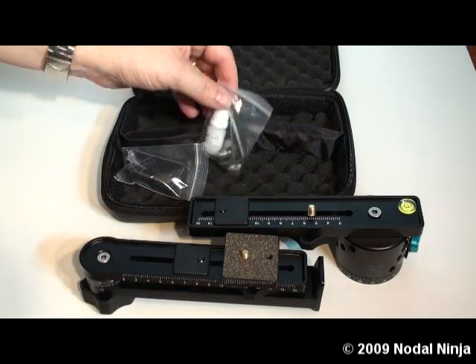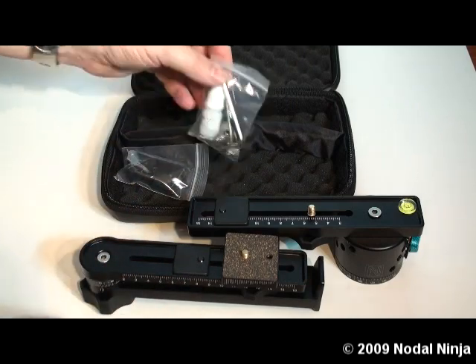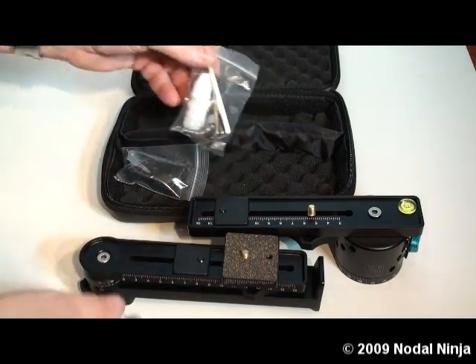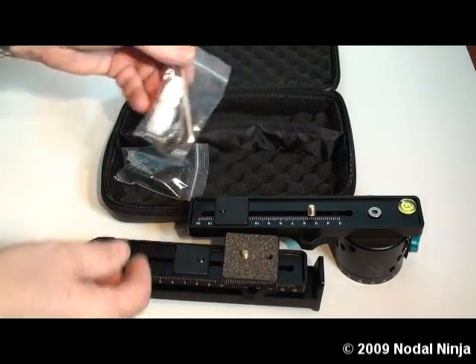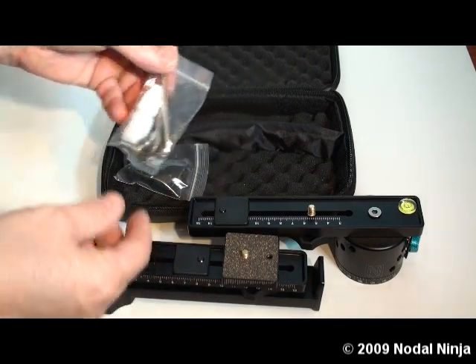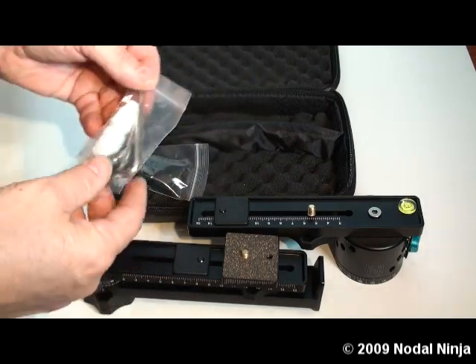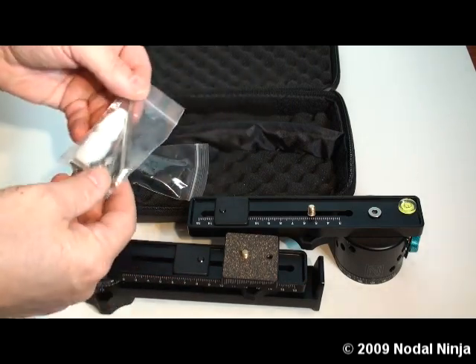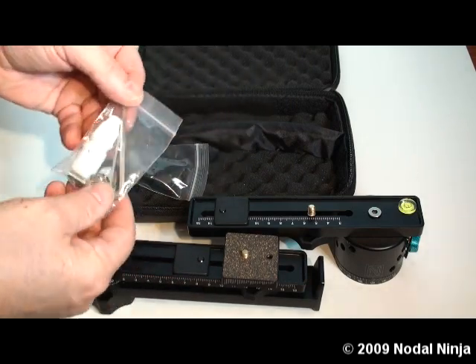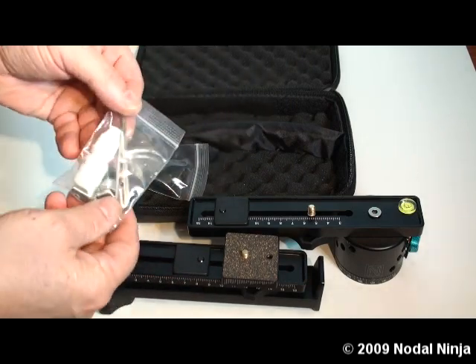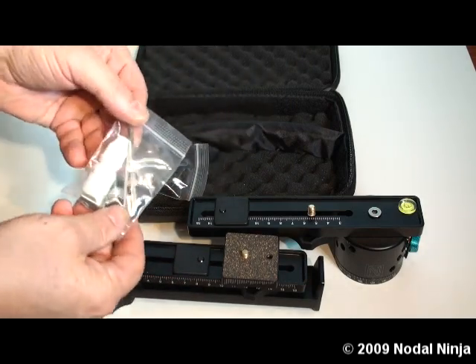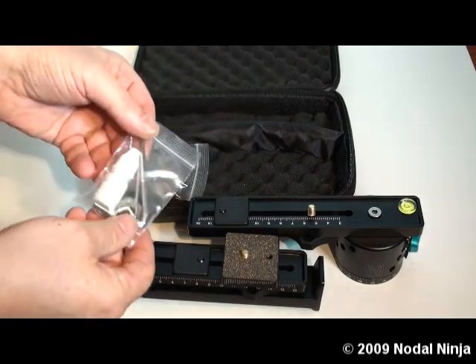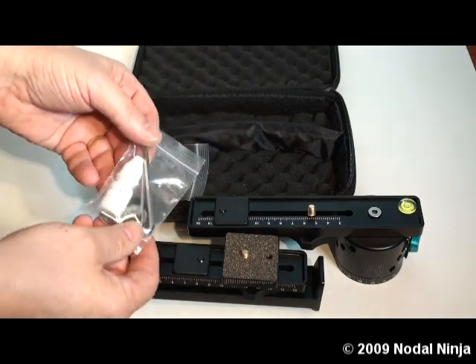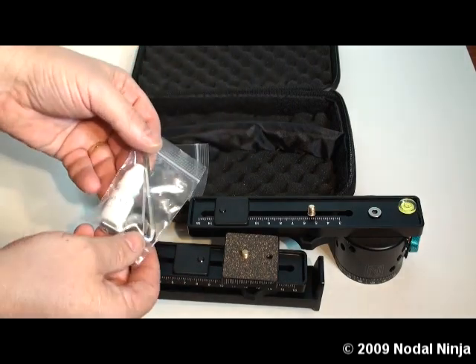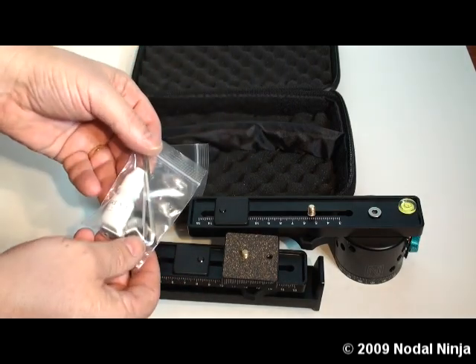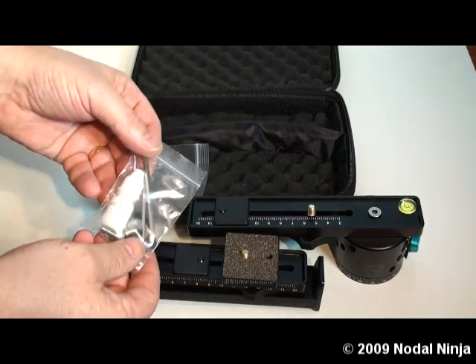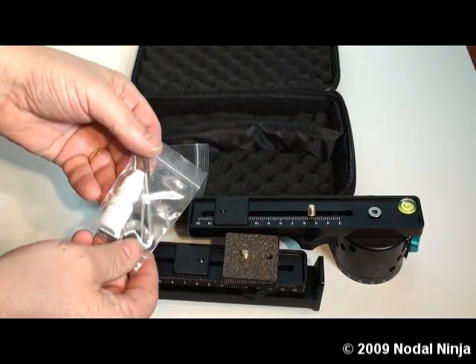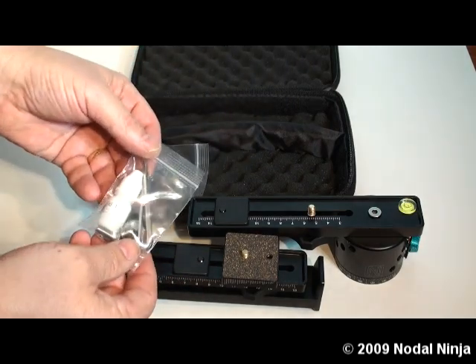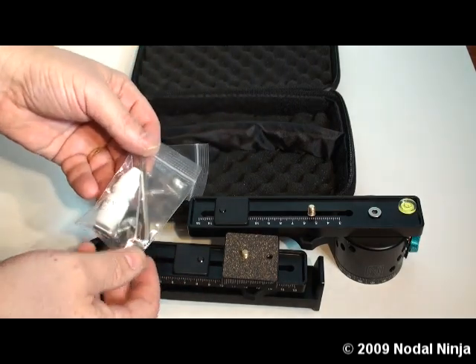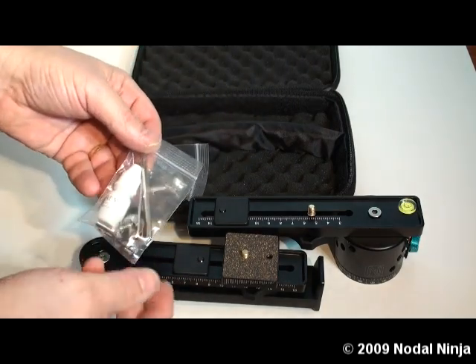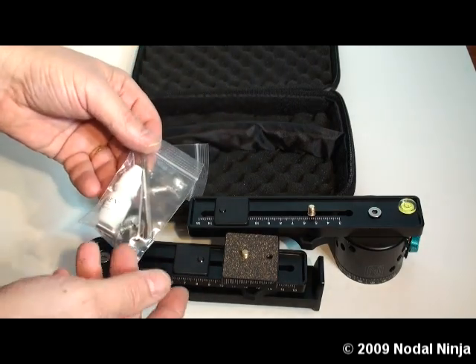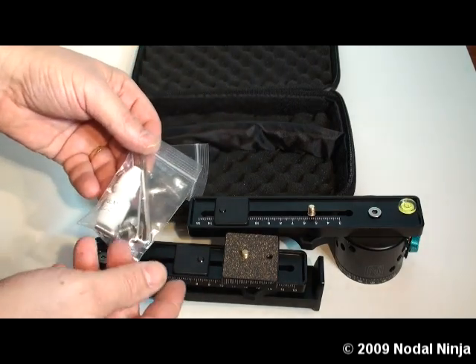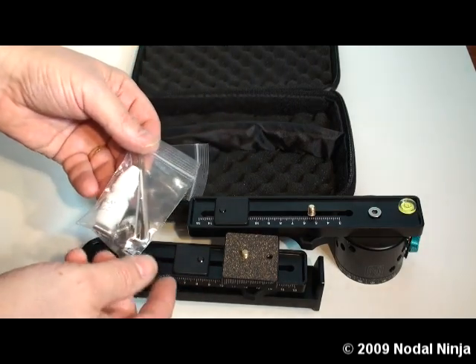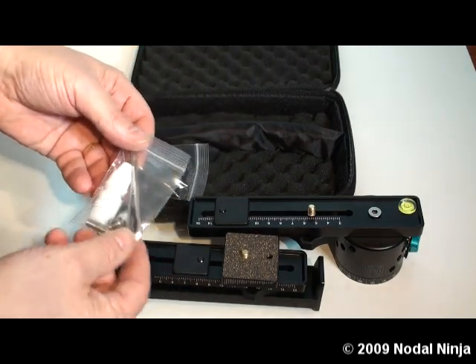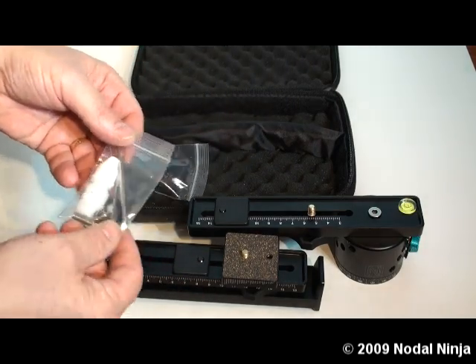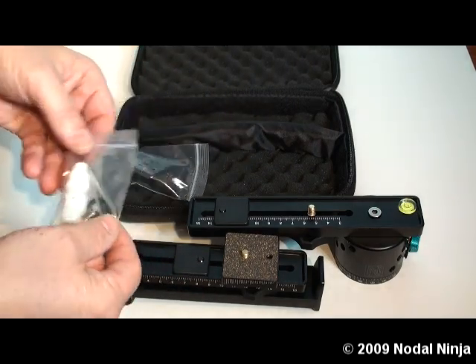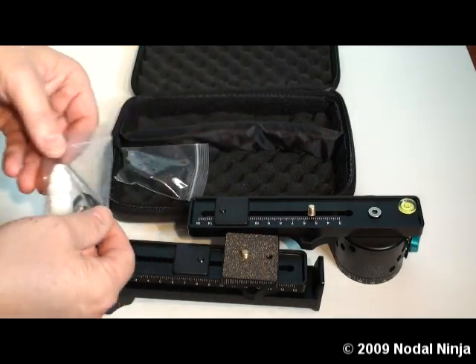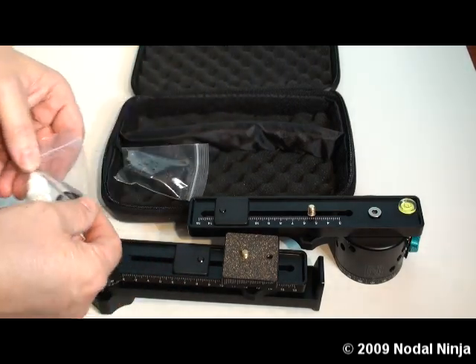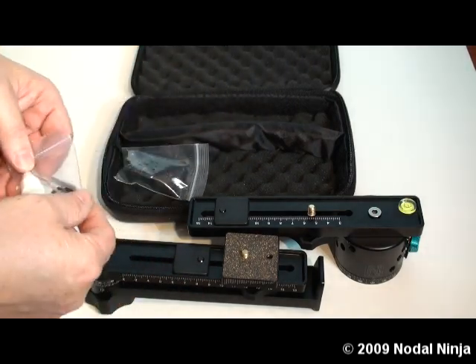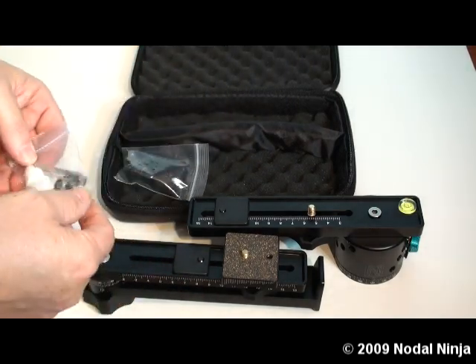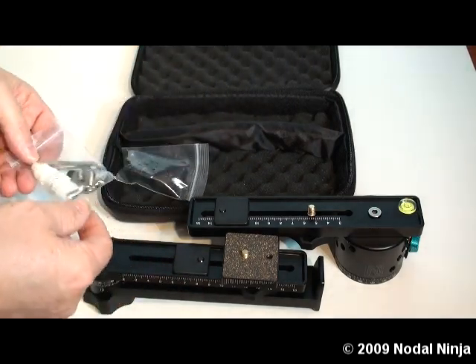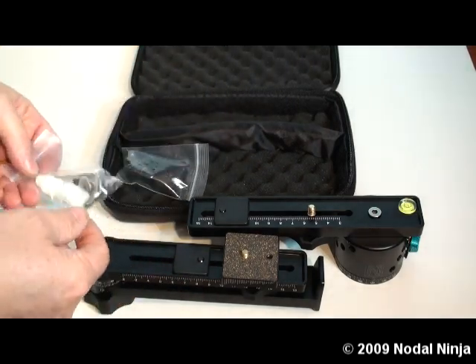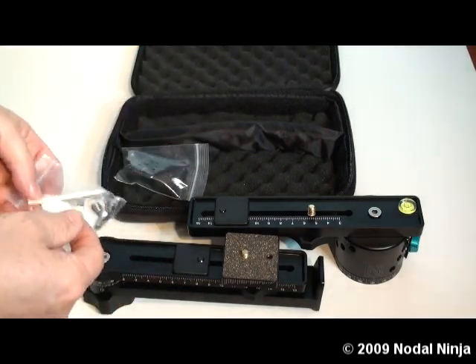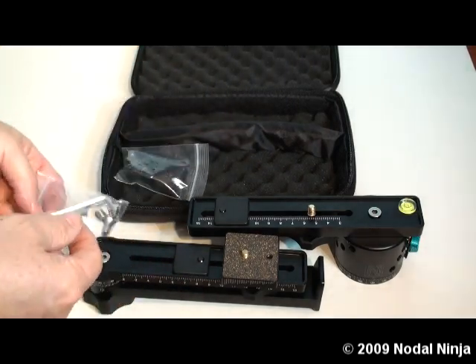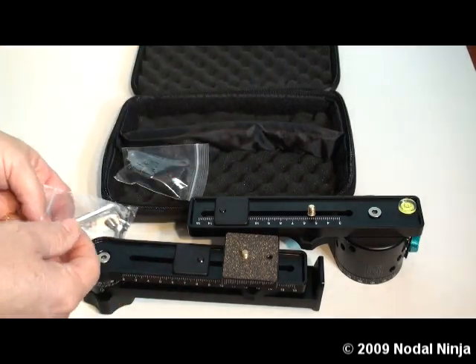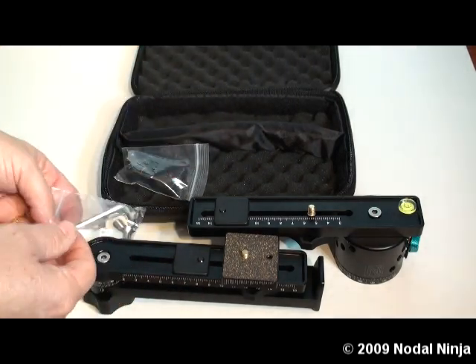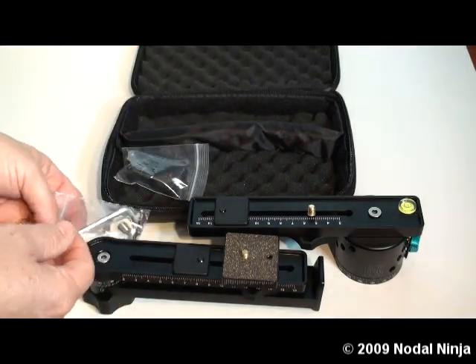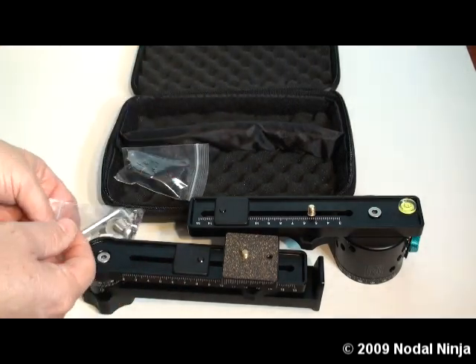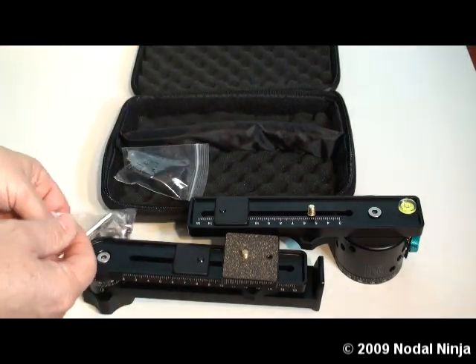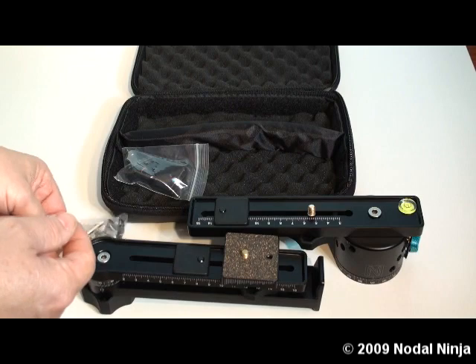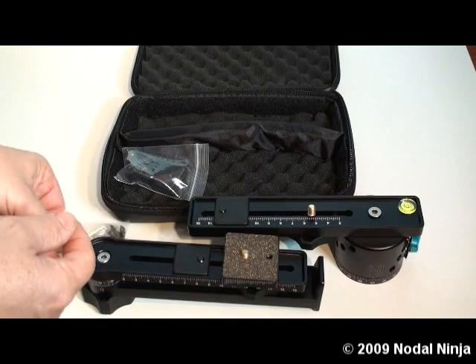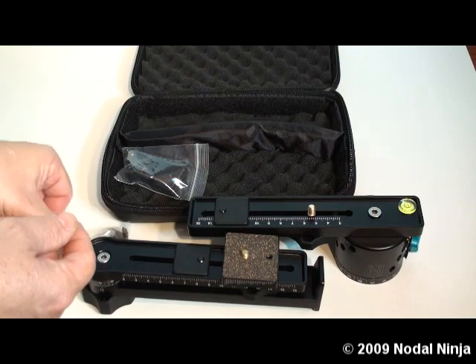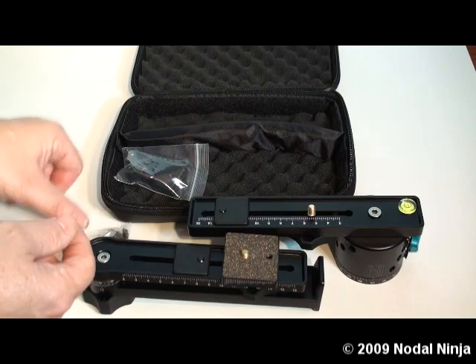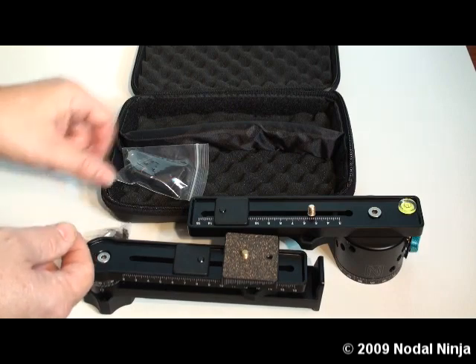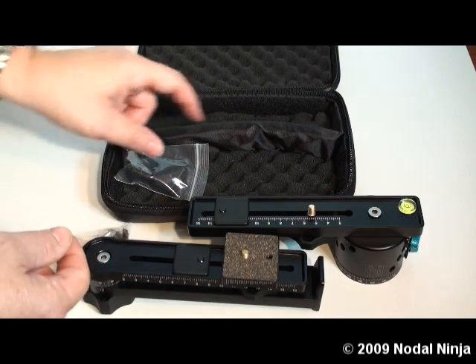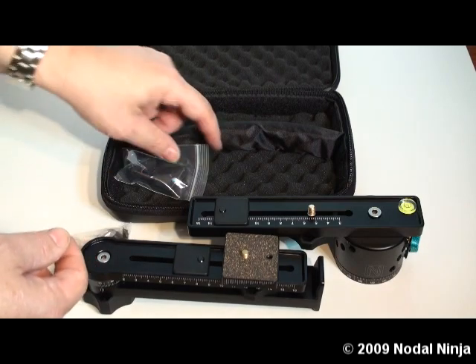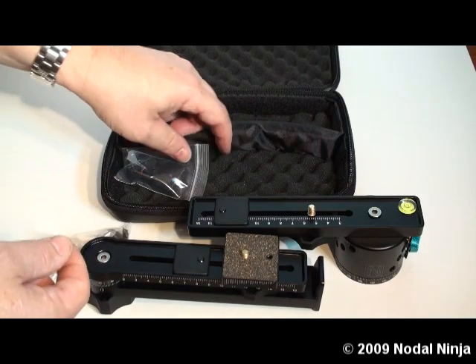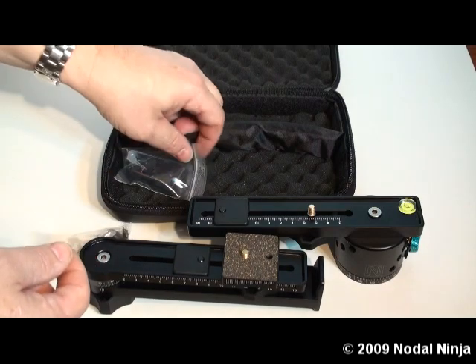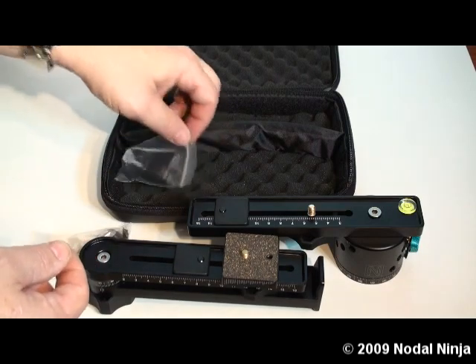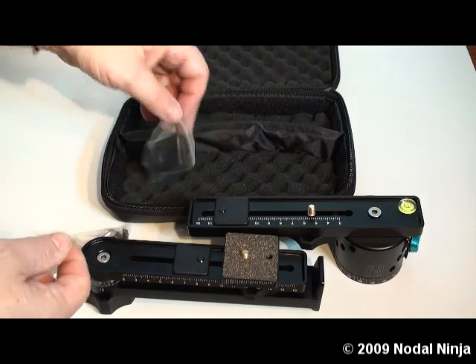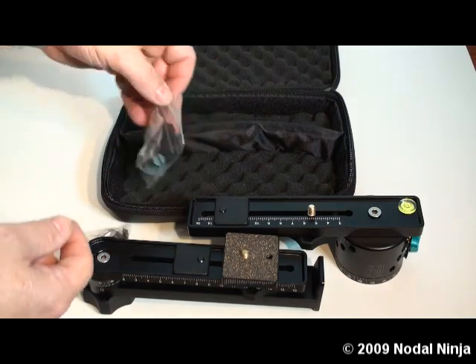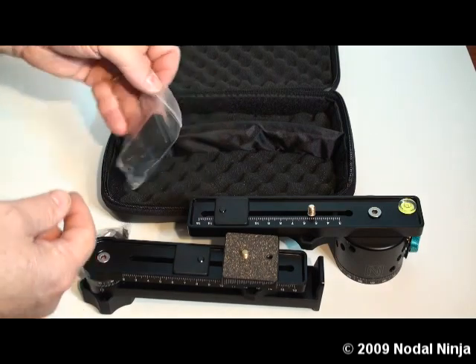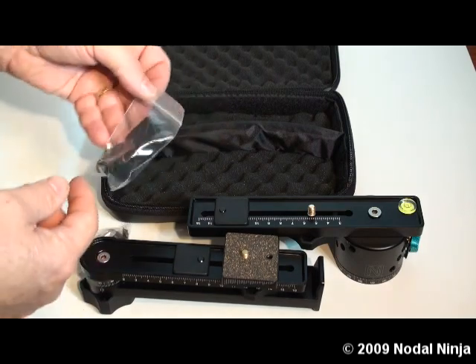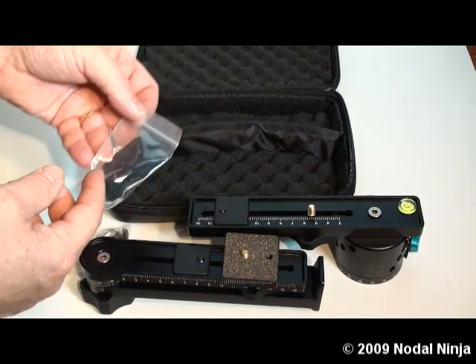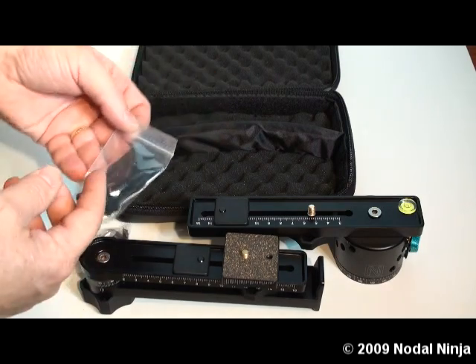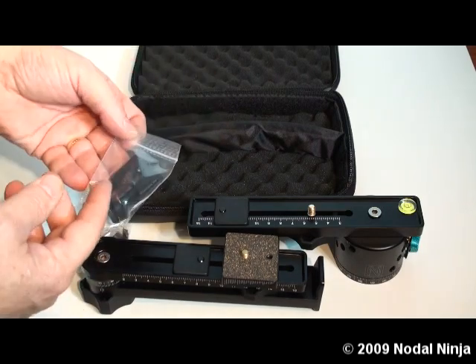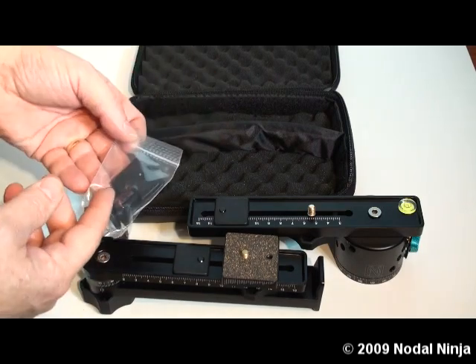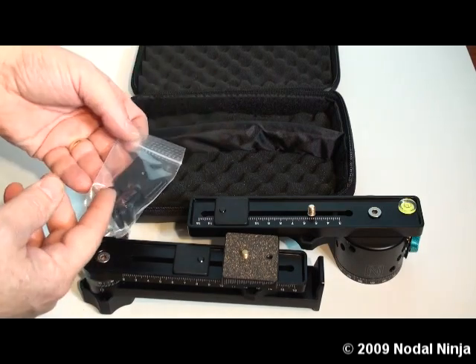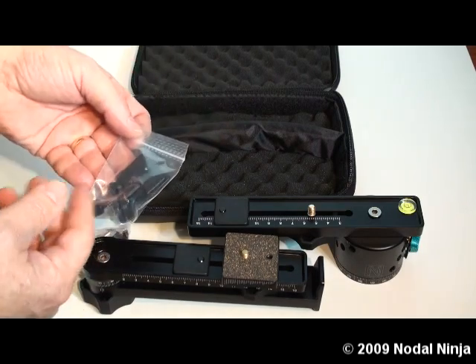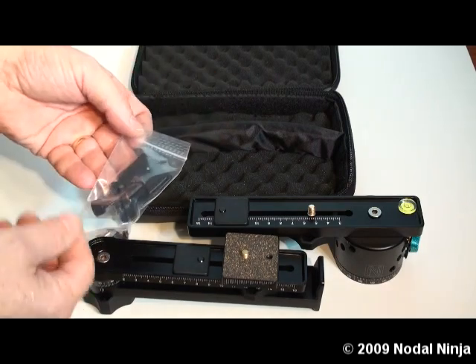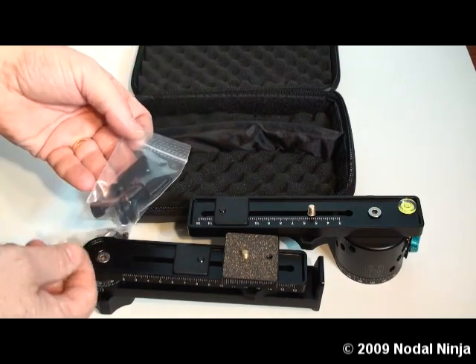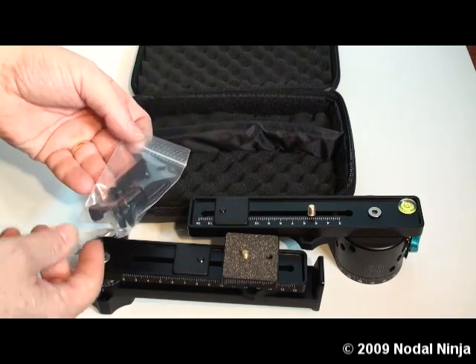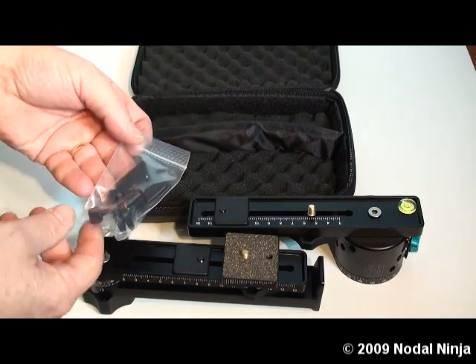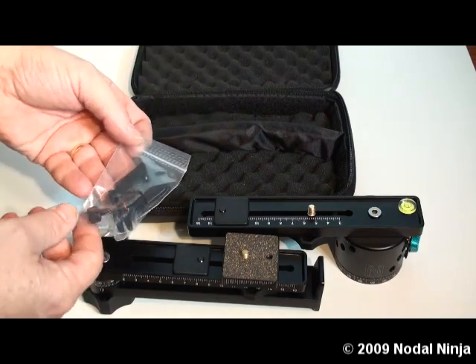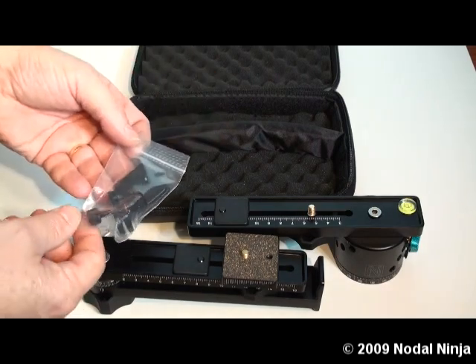There's also an extra bag with miscellaneous parts including hex keys, washers, etc. And extra rail stops.